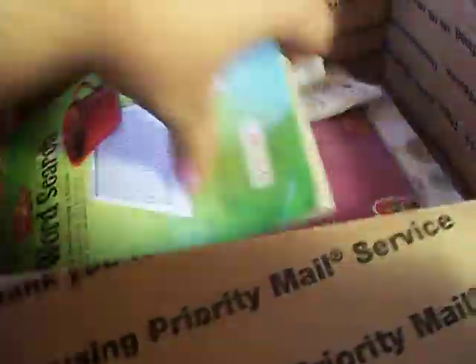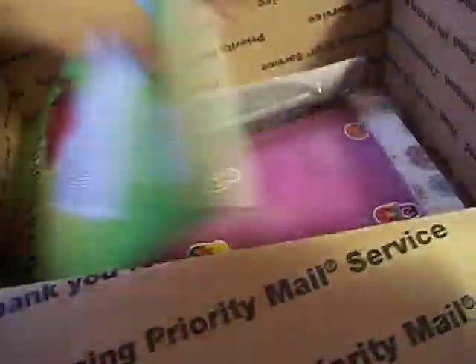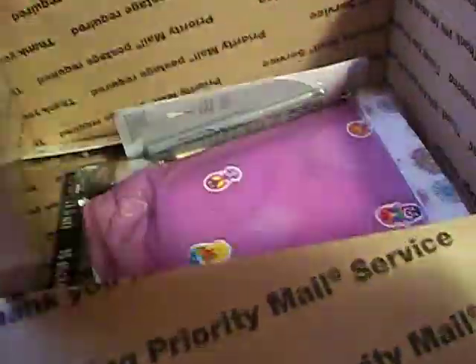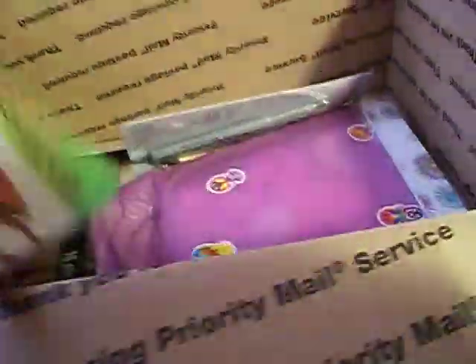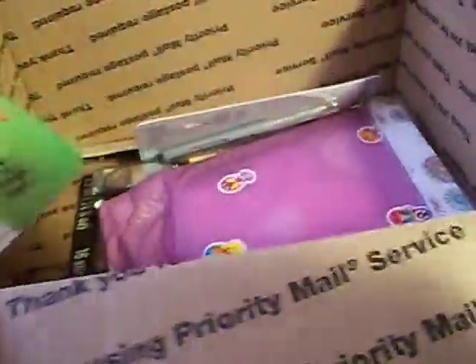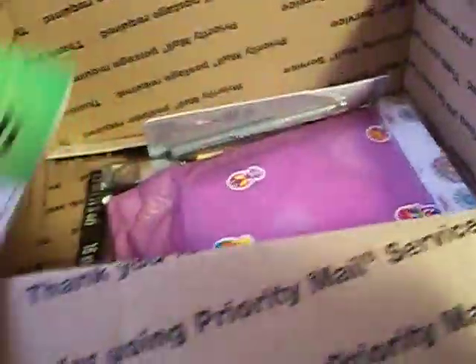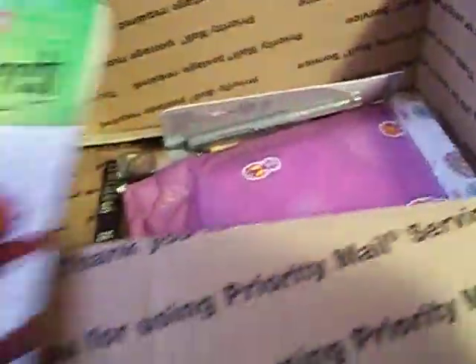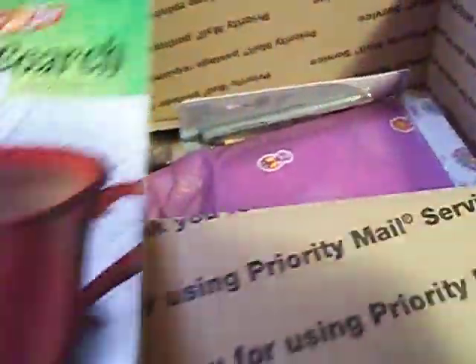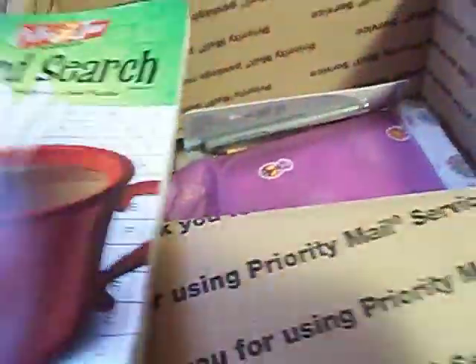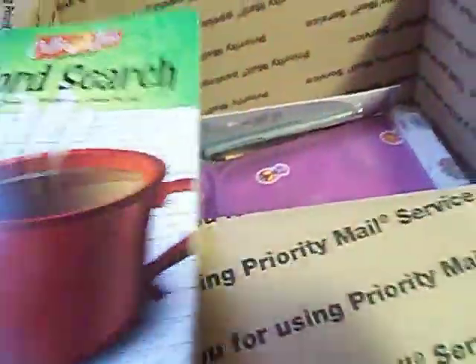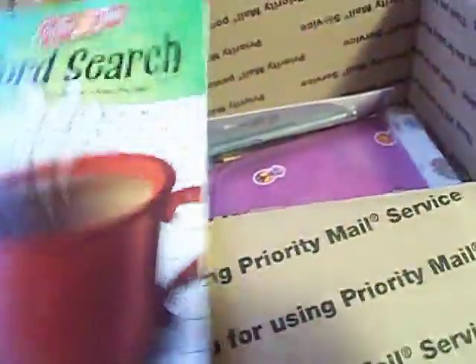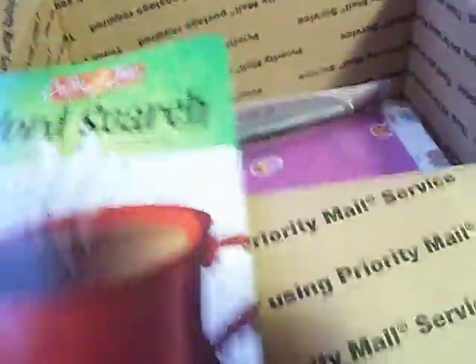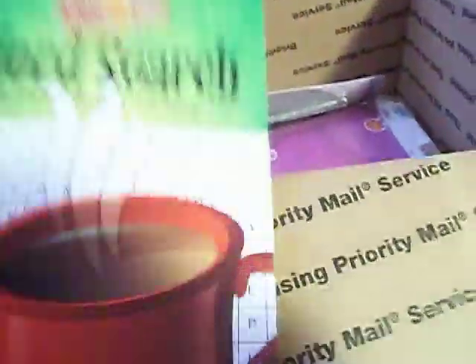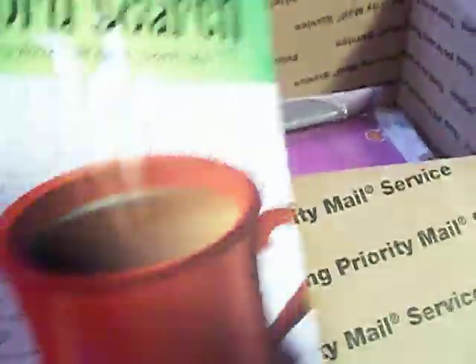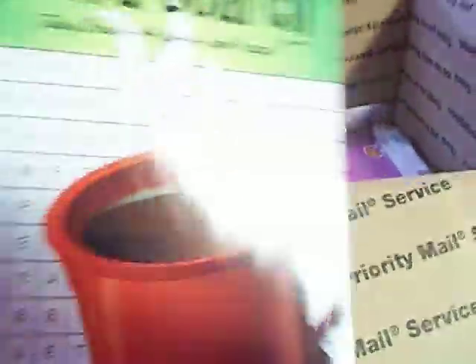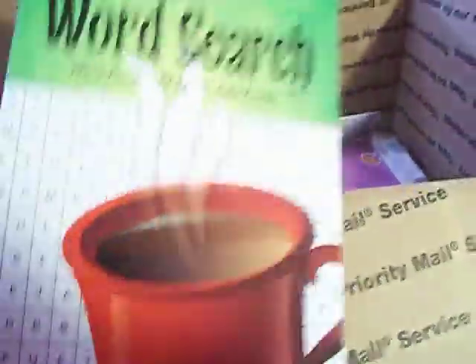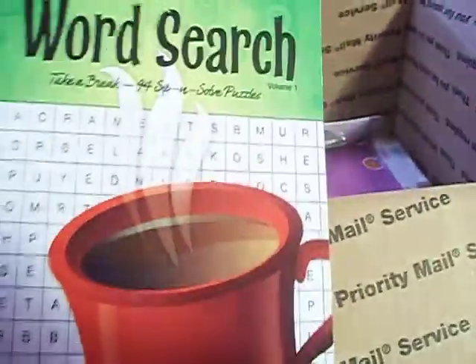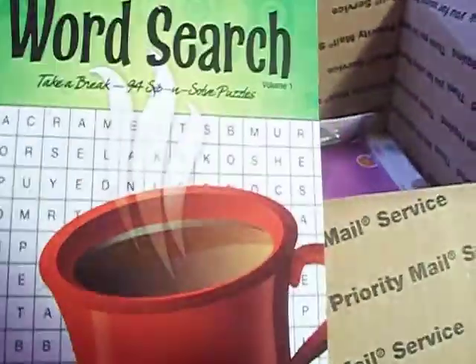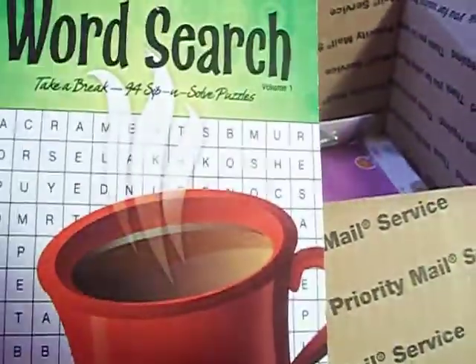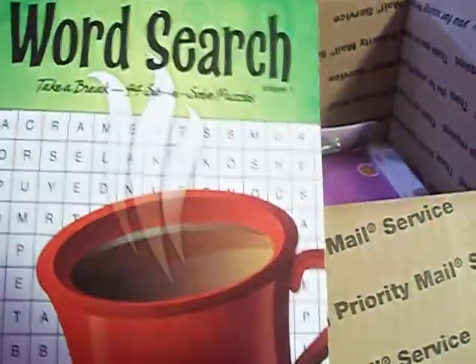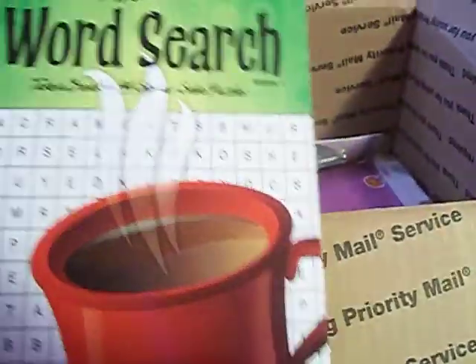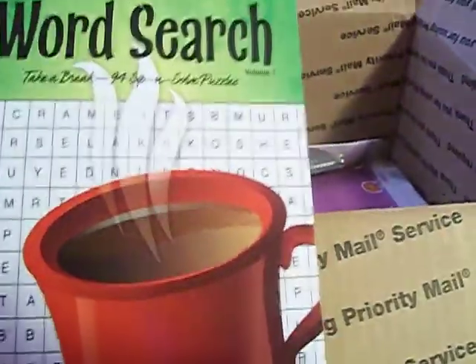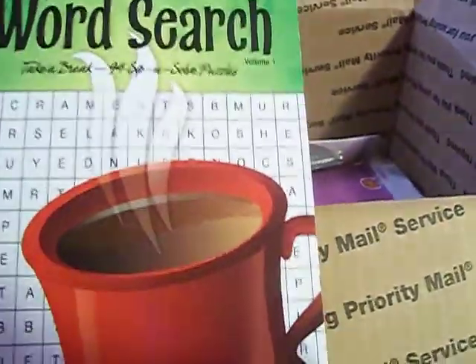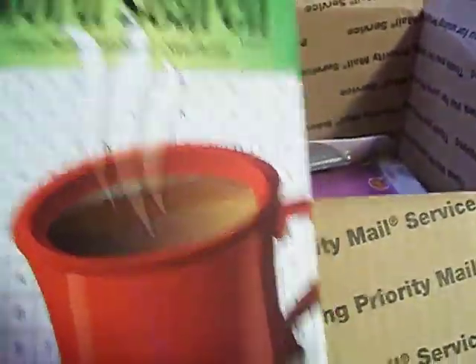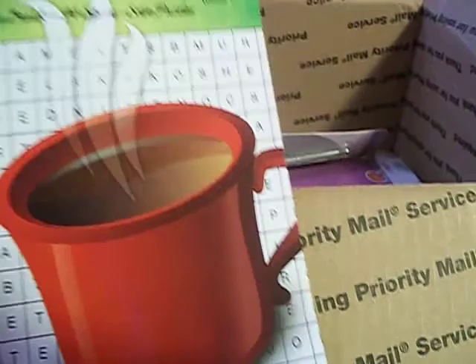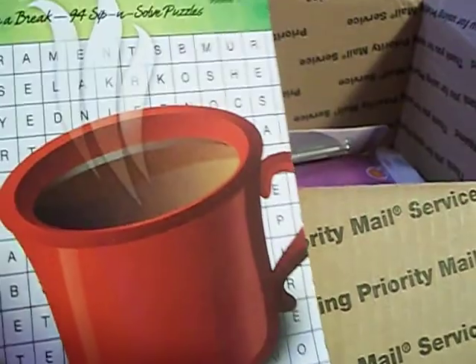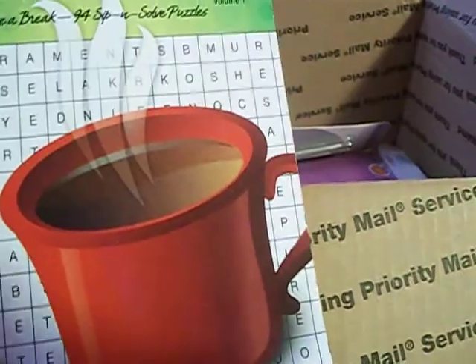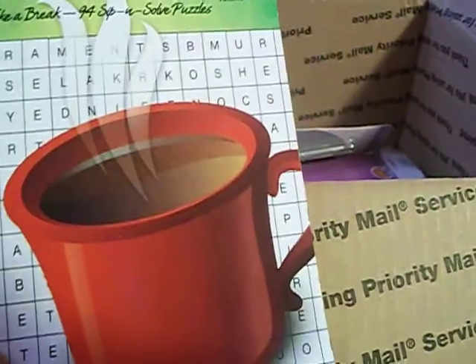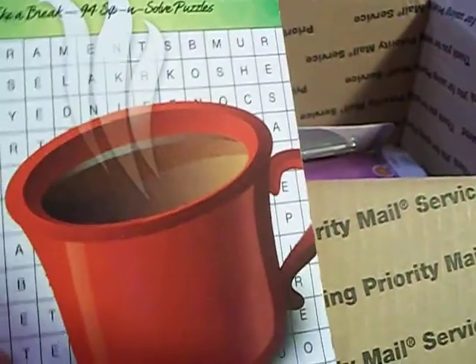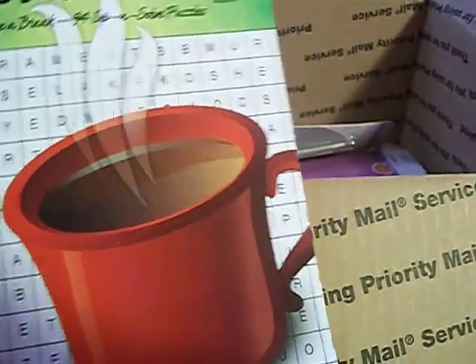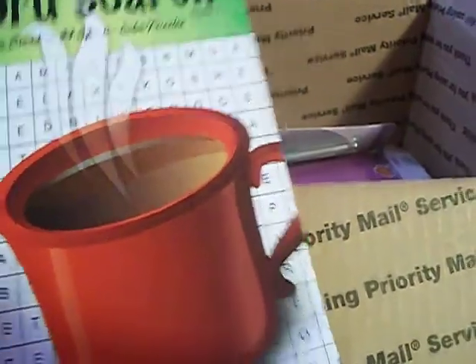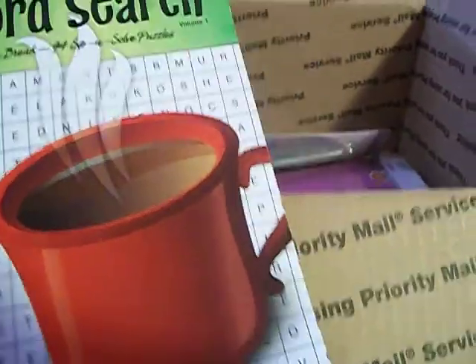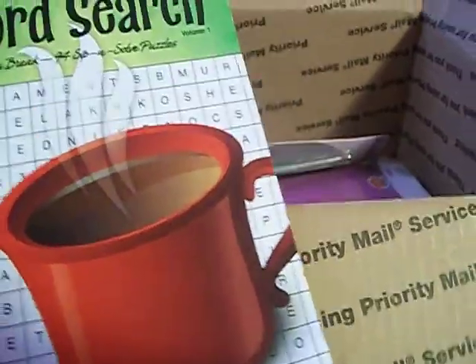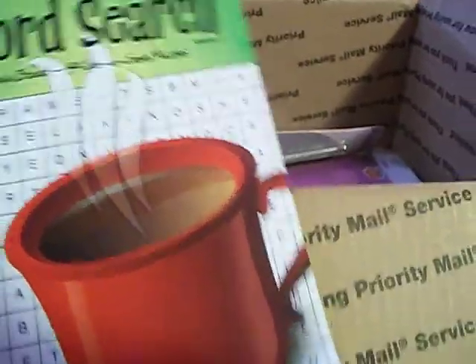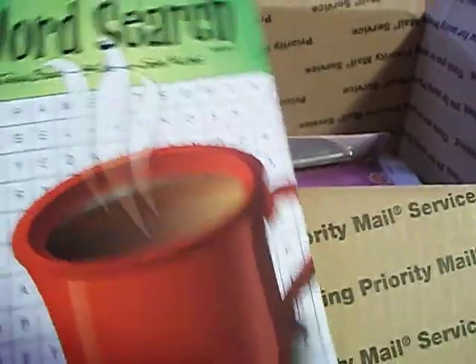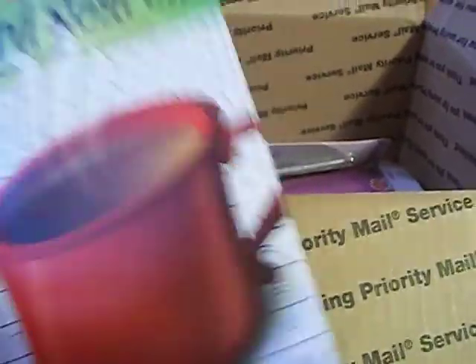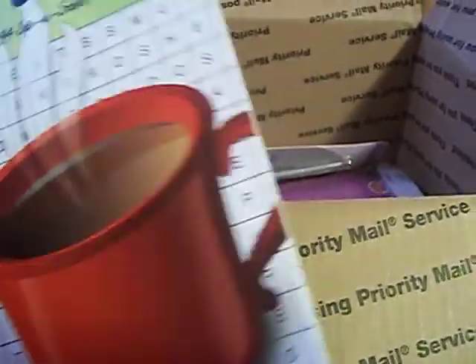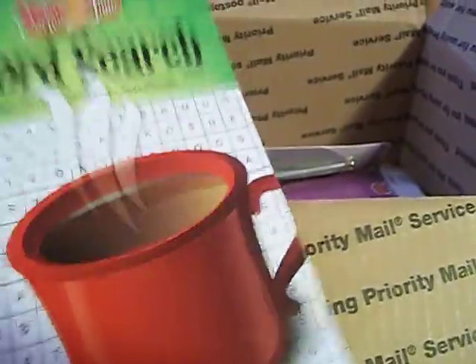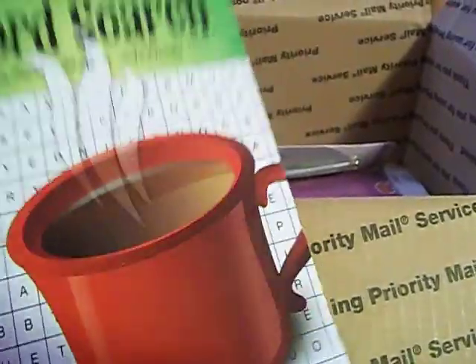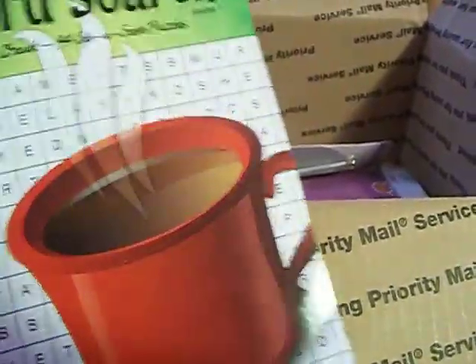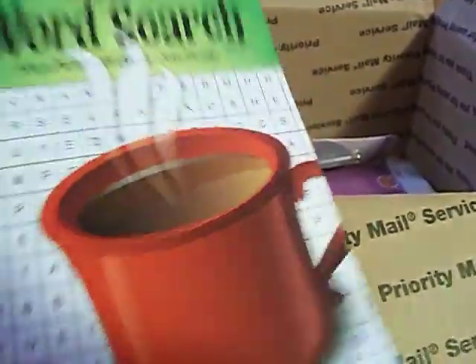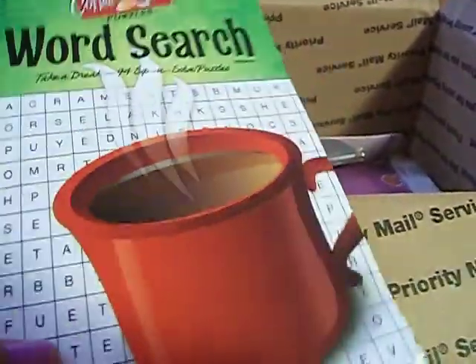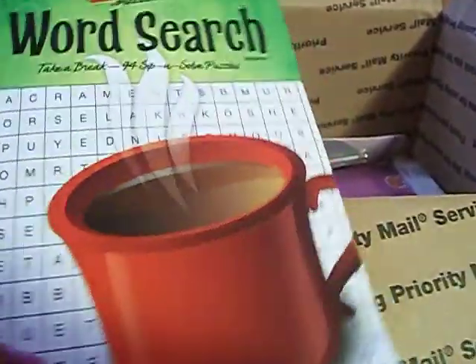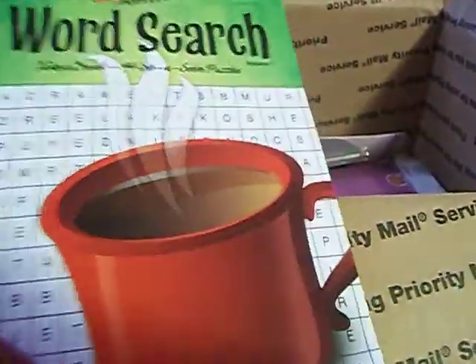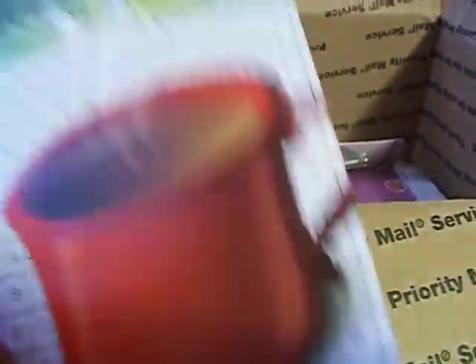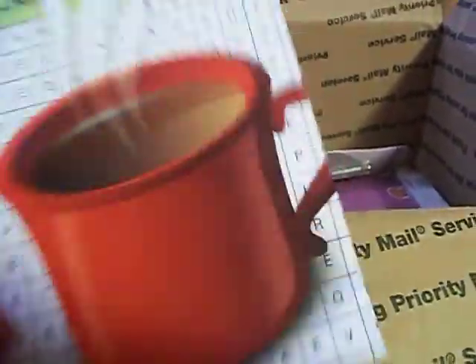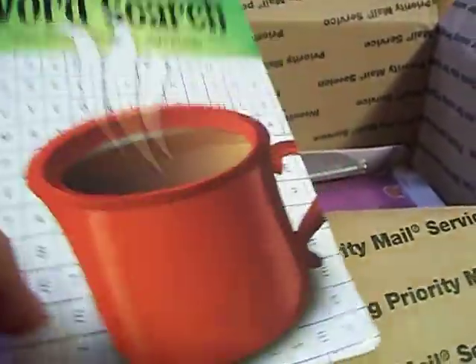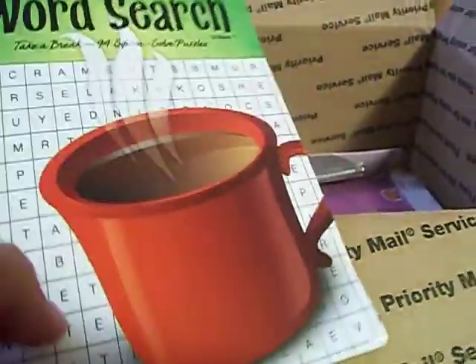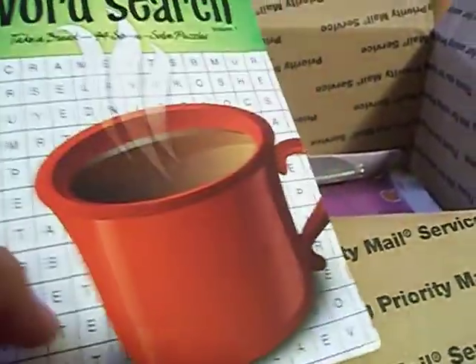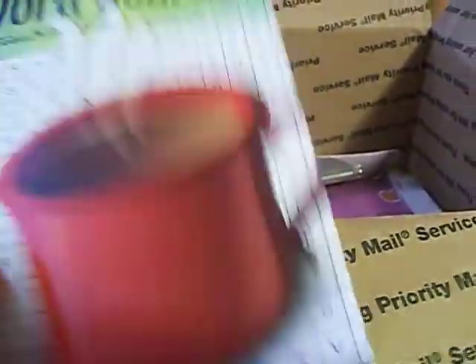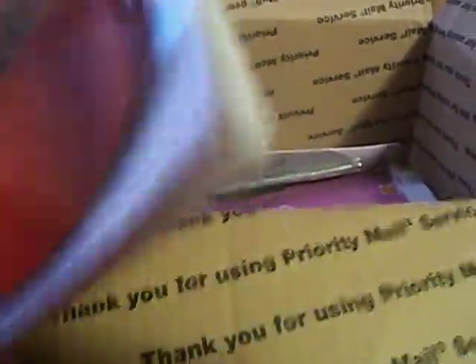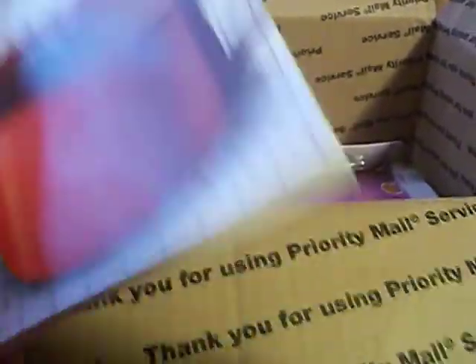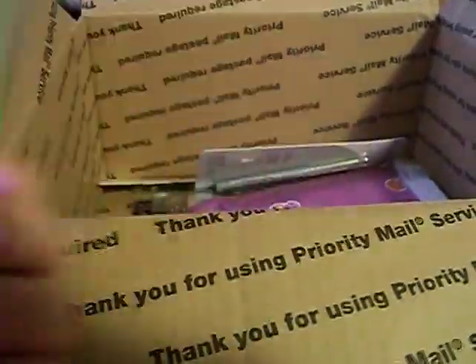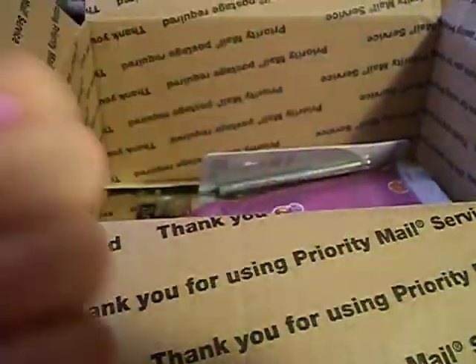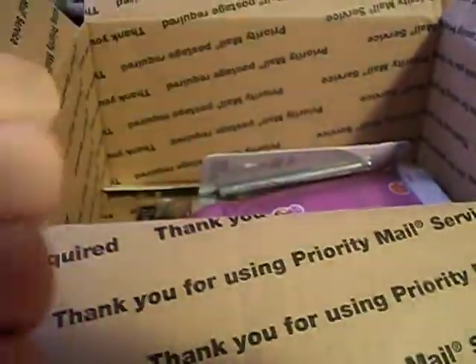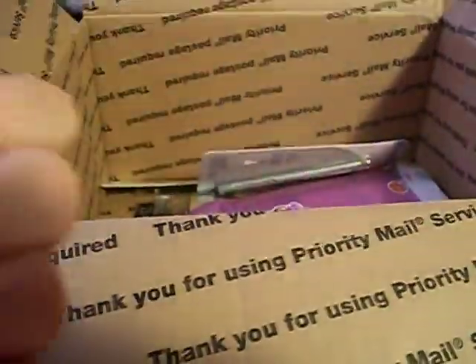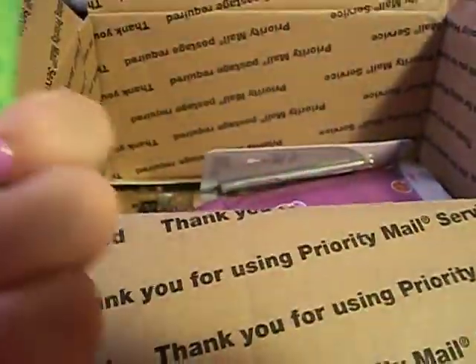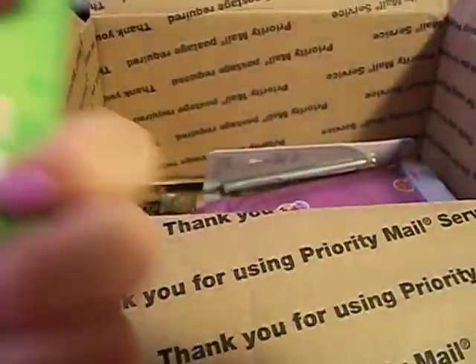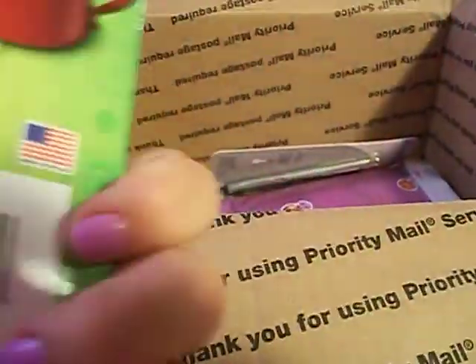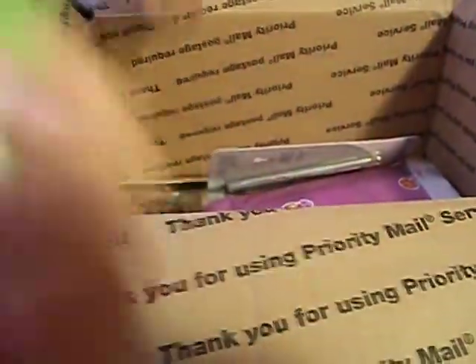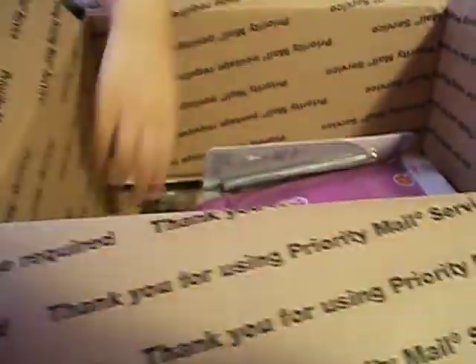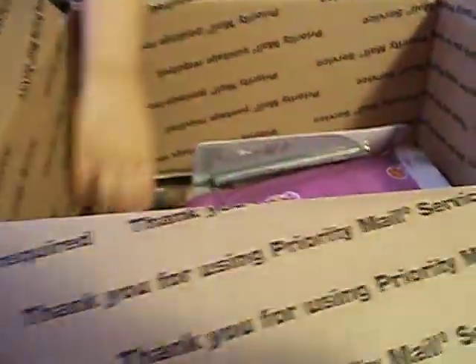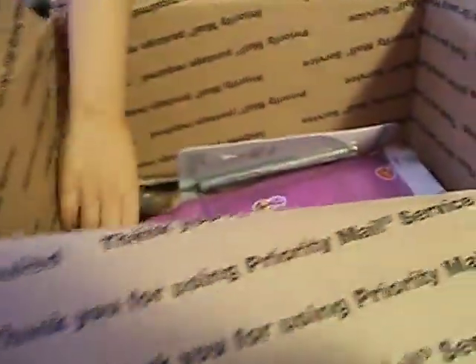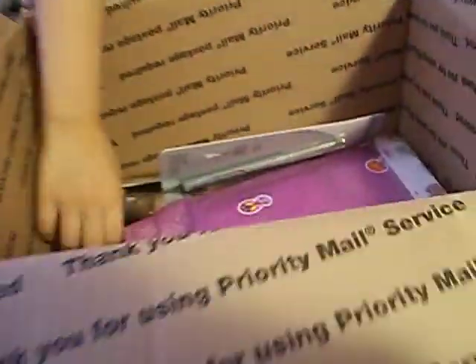And then we have a word search. These always come in handy to kill time. Those are nice to have.